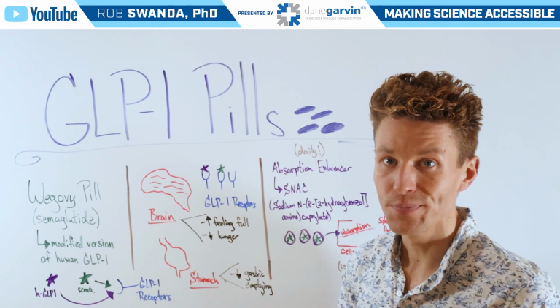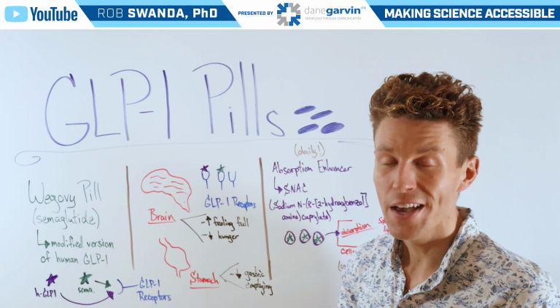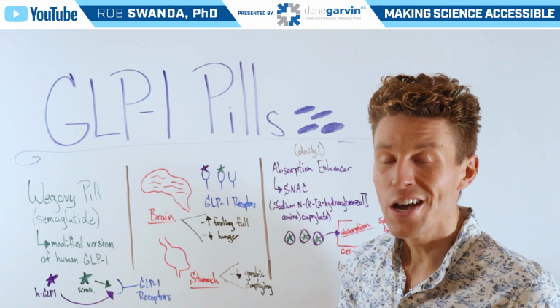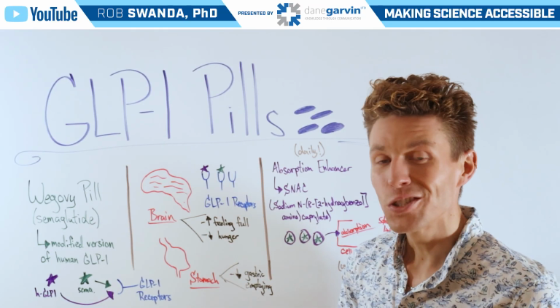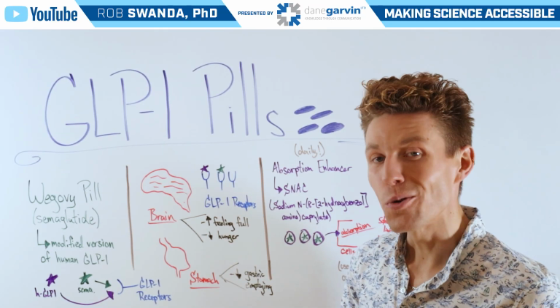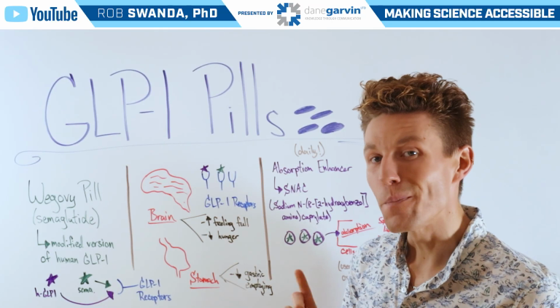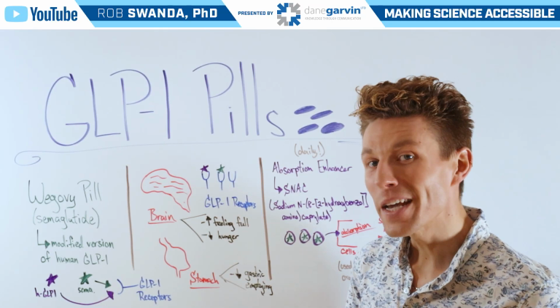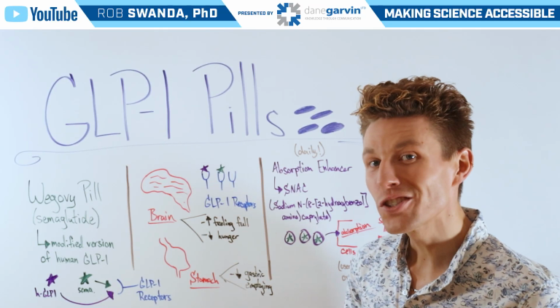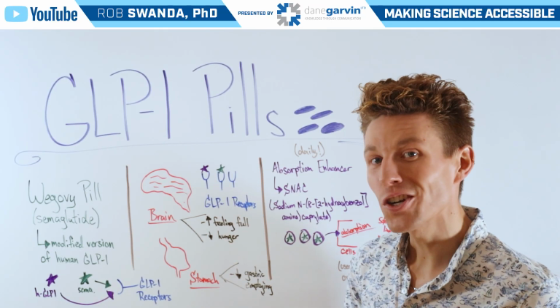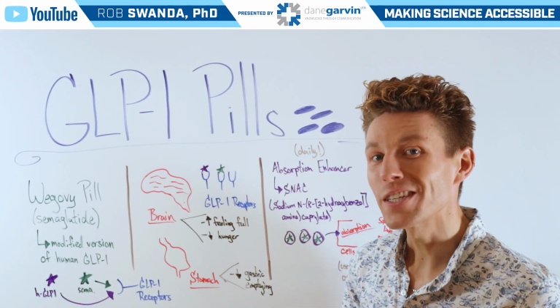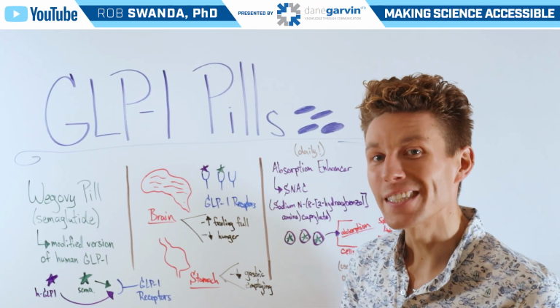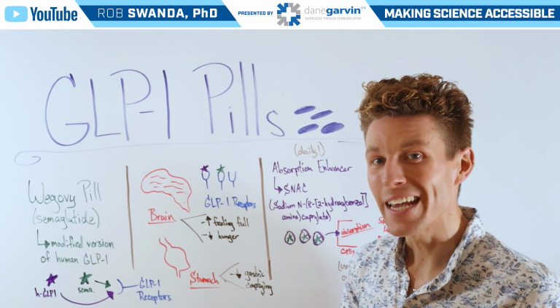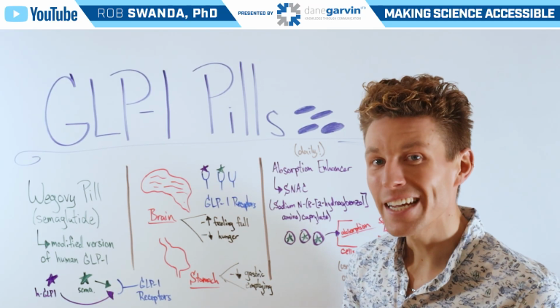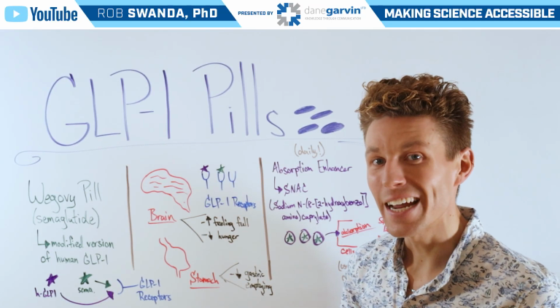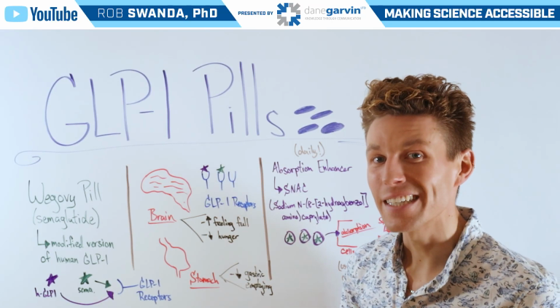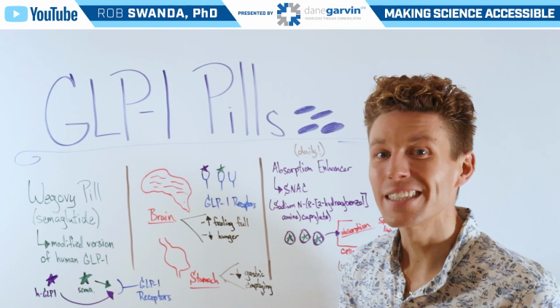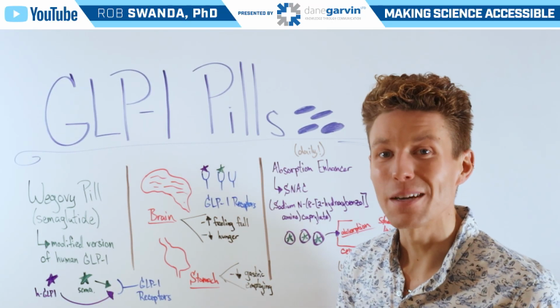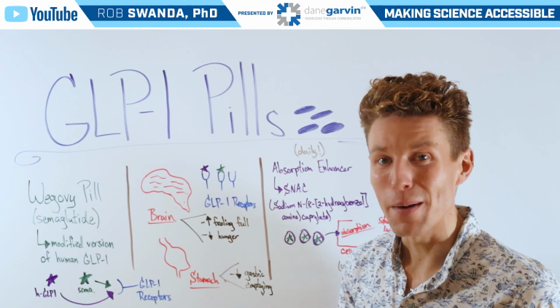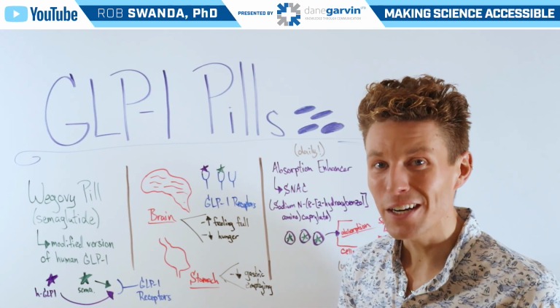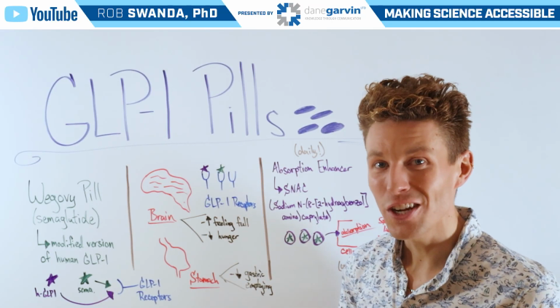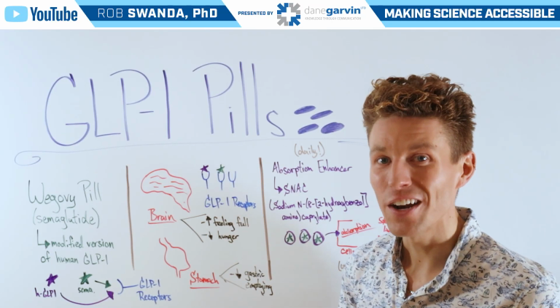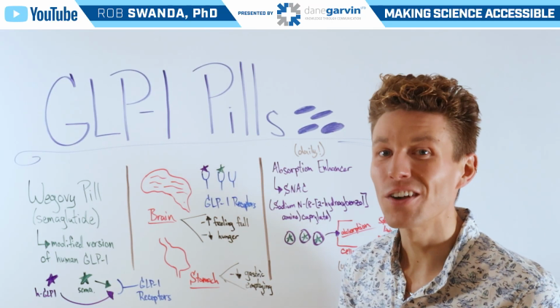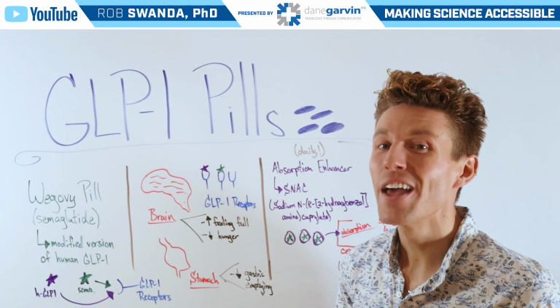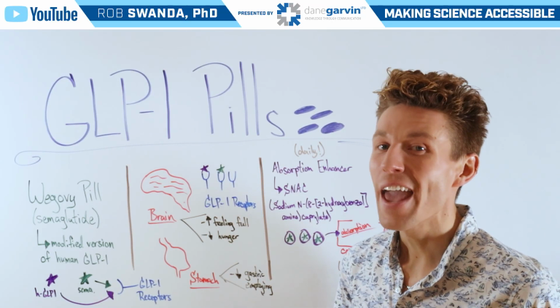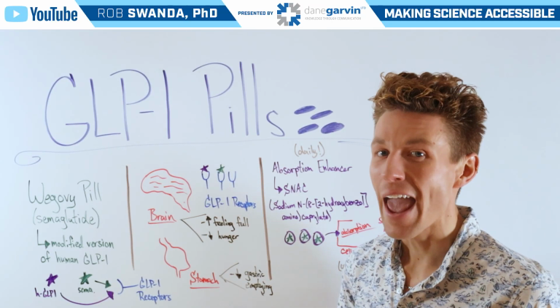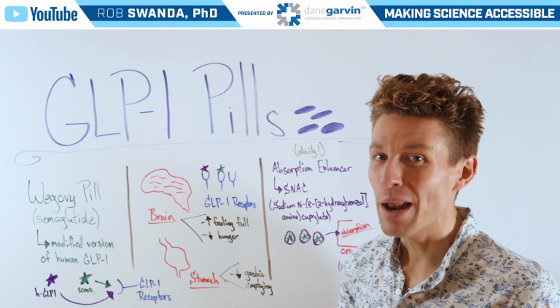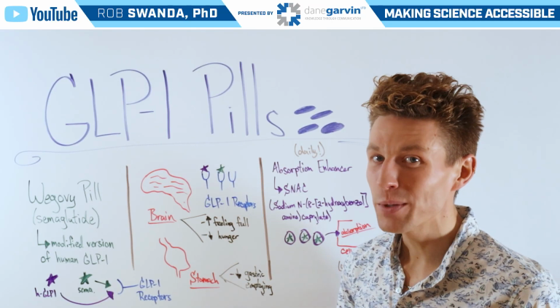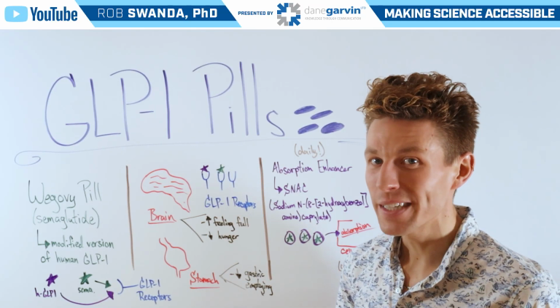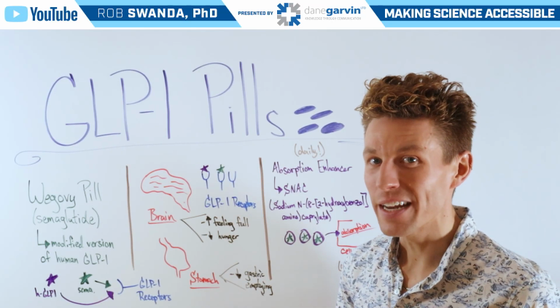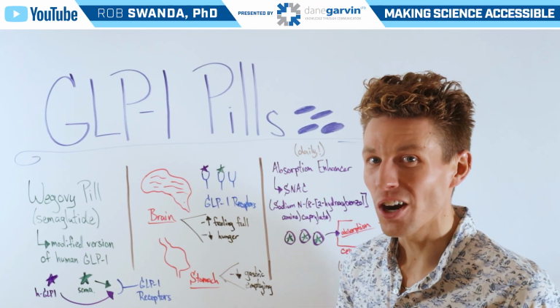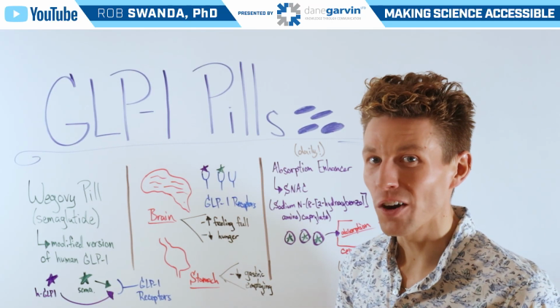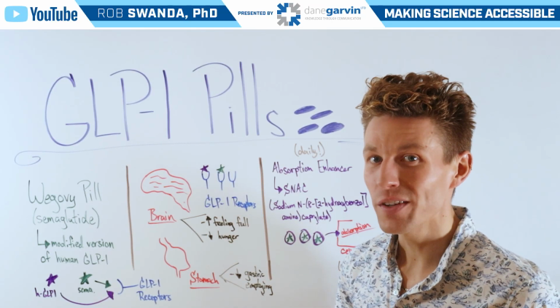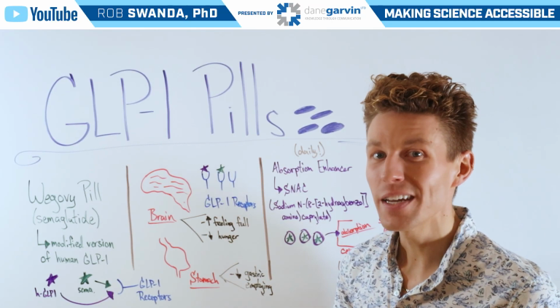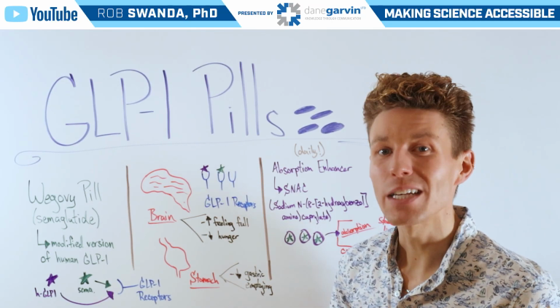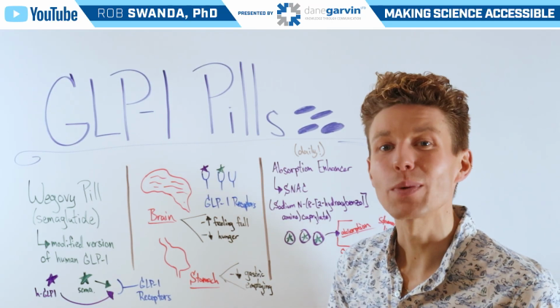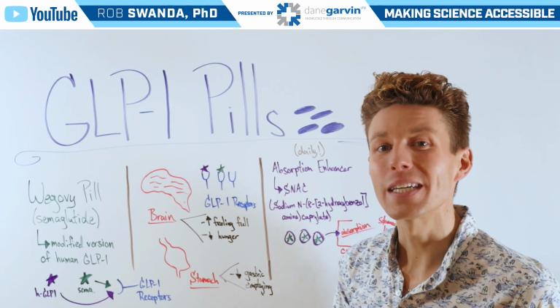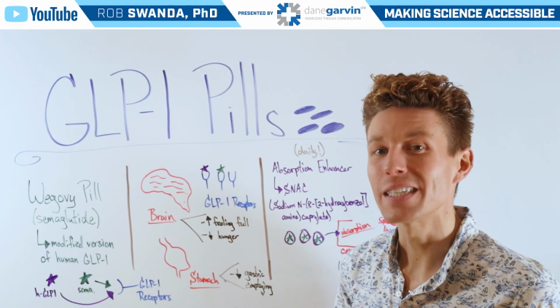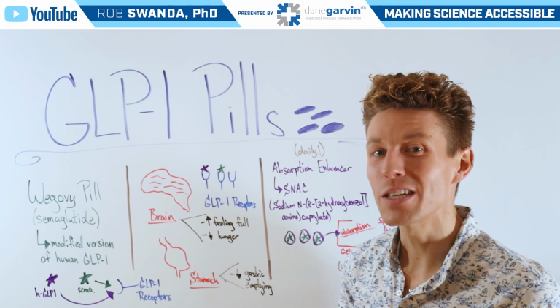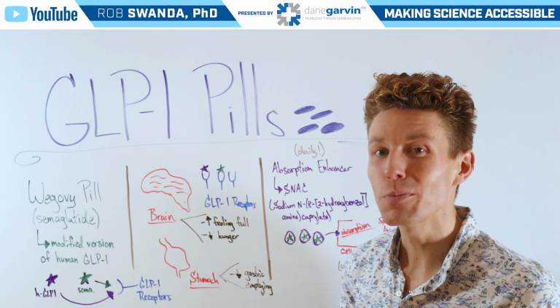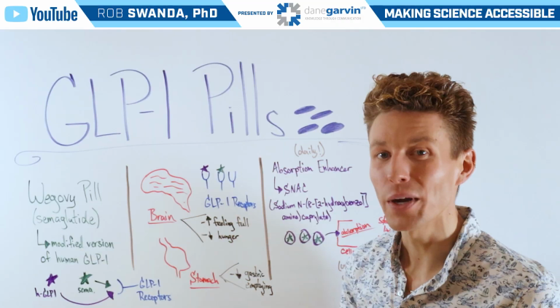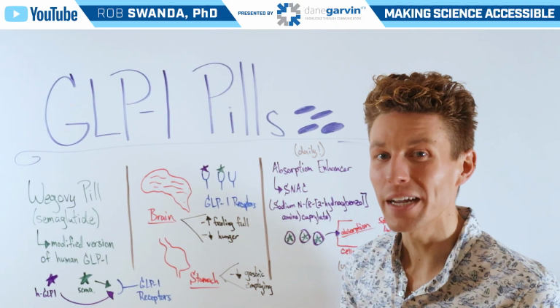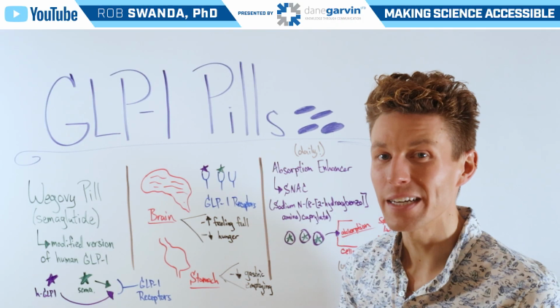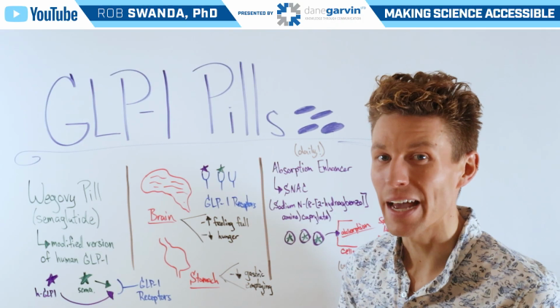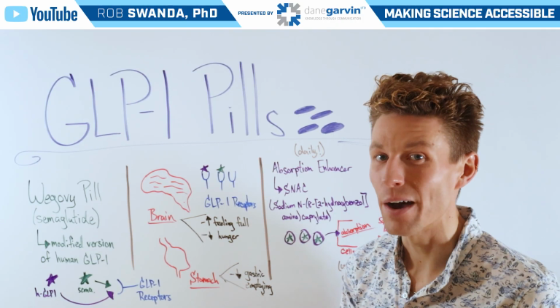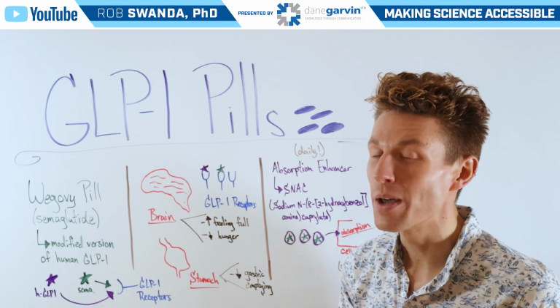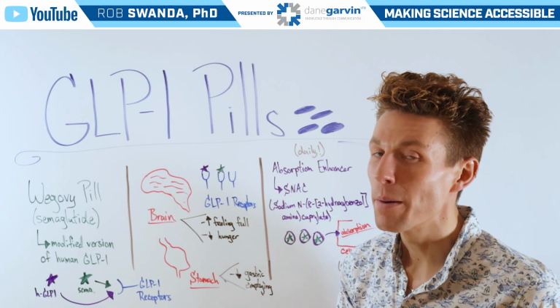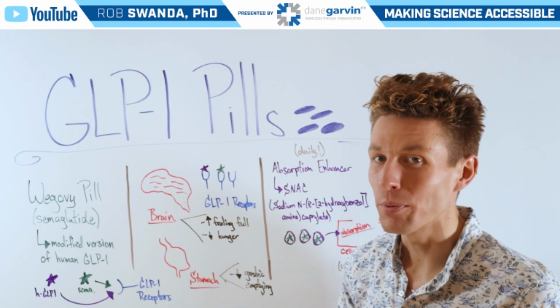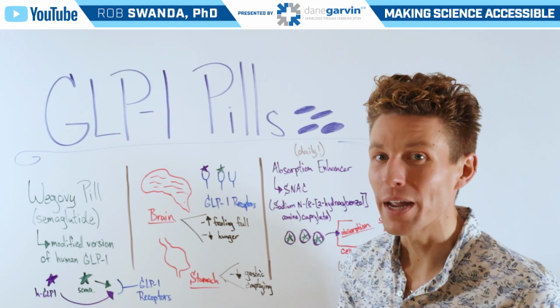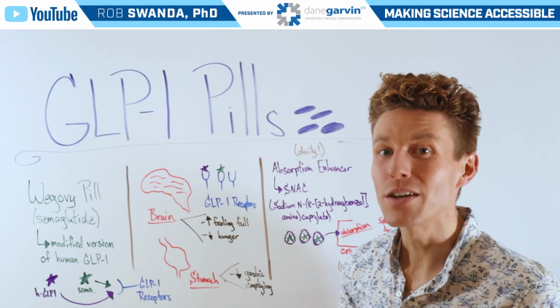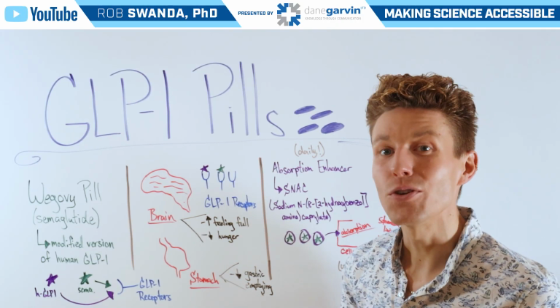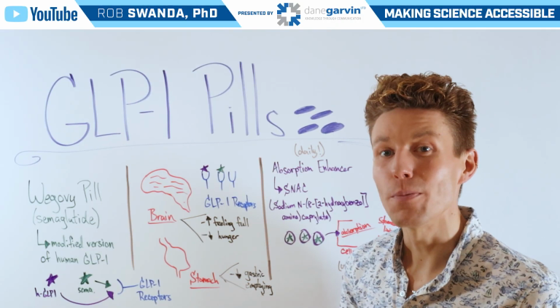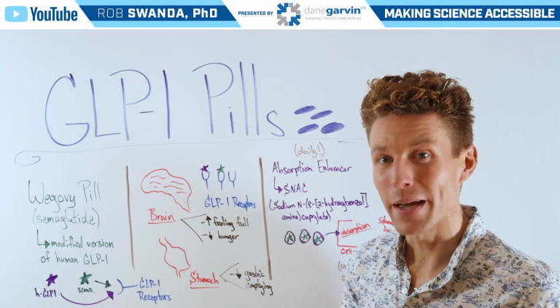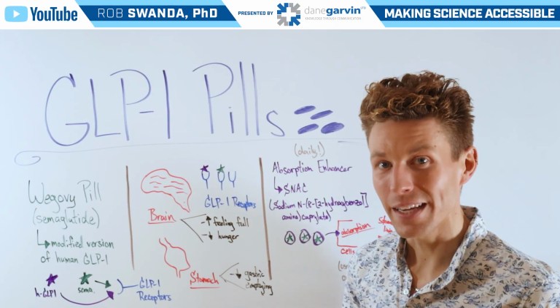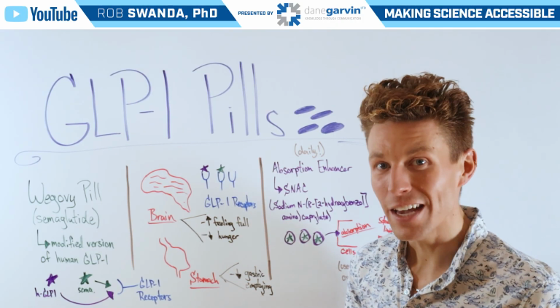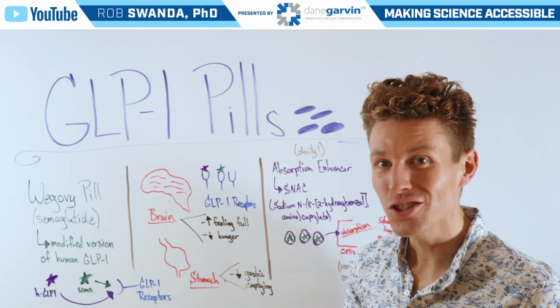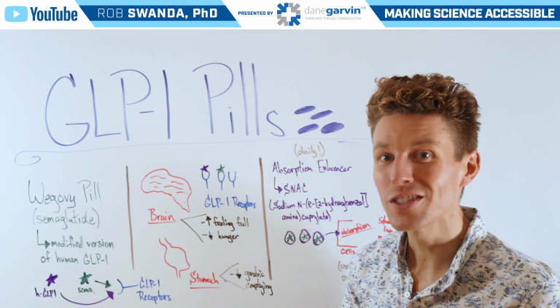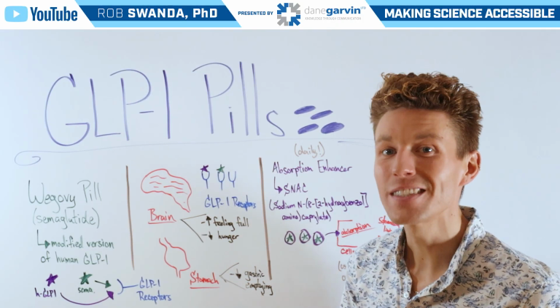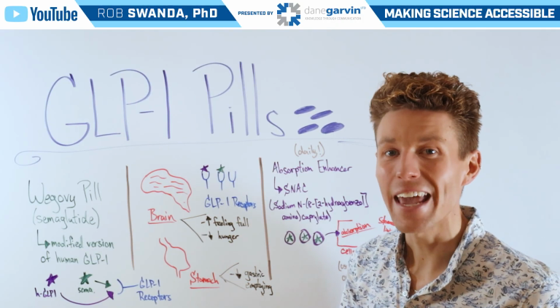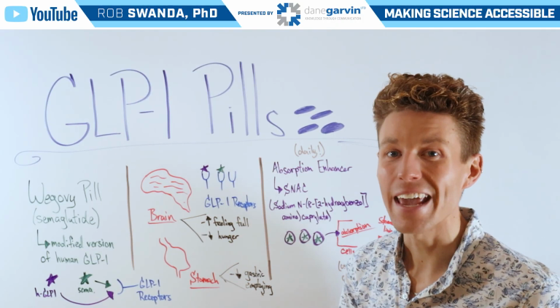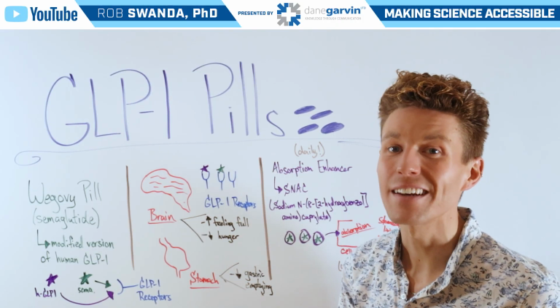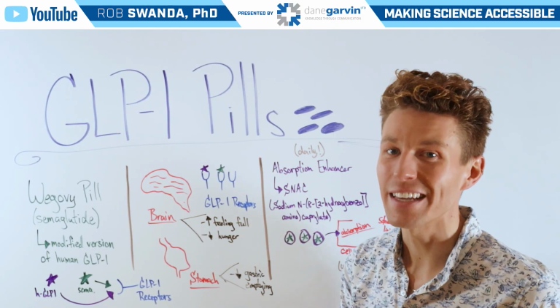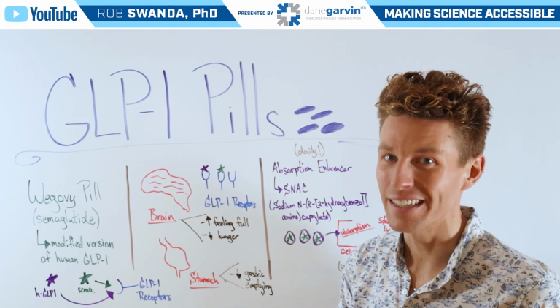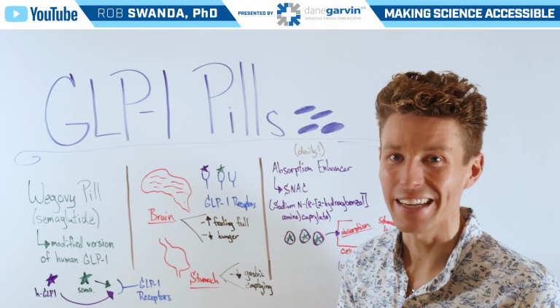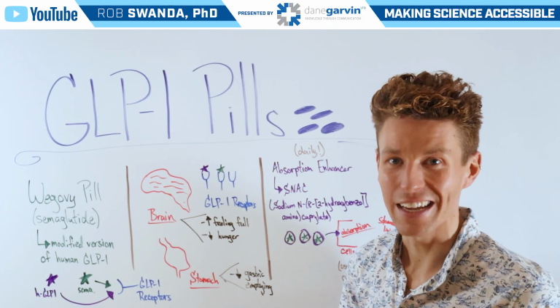Make sure to stay connected to the channel as we continue breaking down brand new medications and indications.